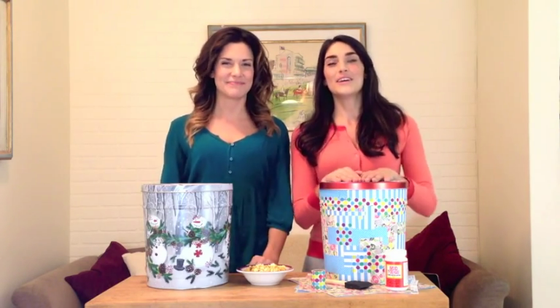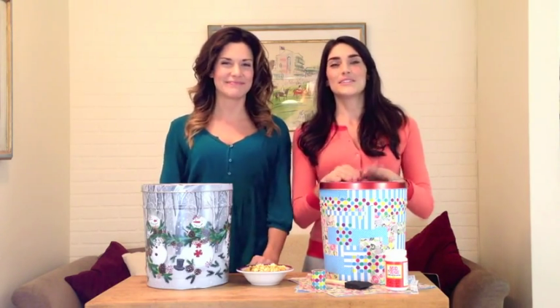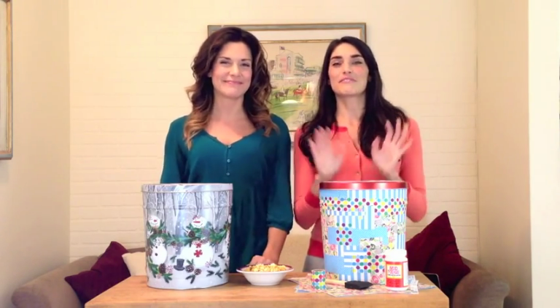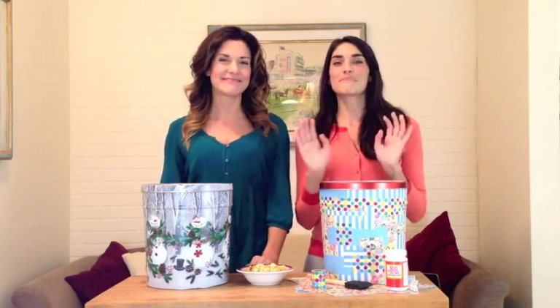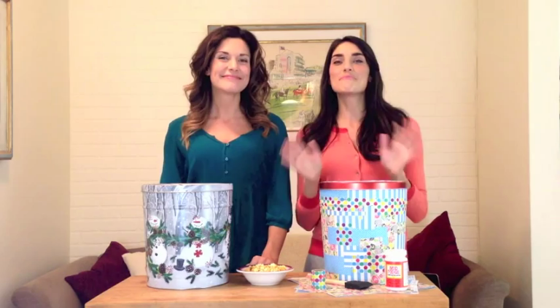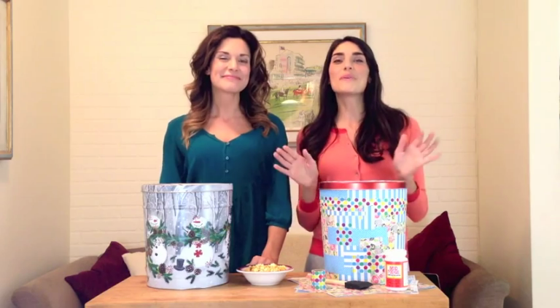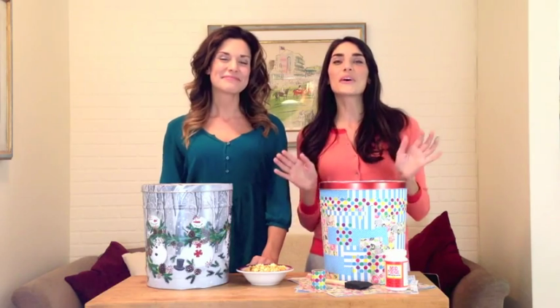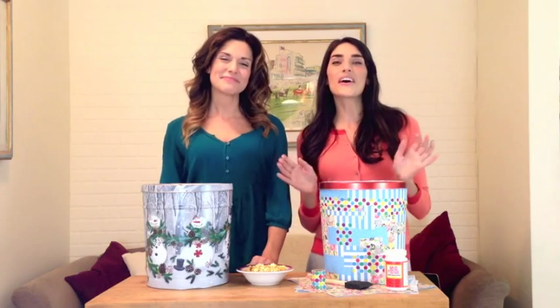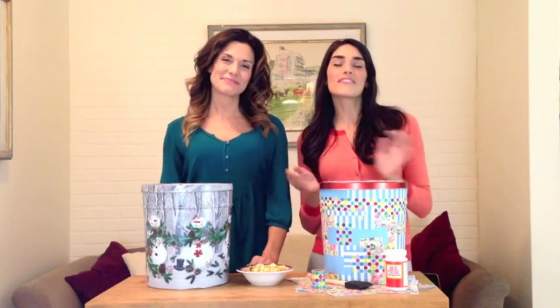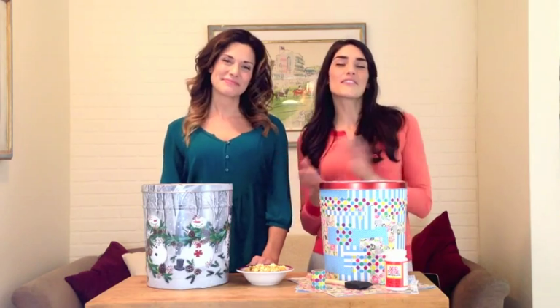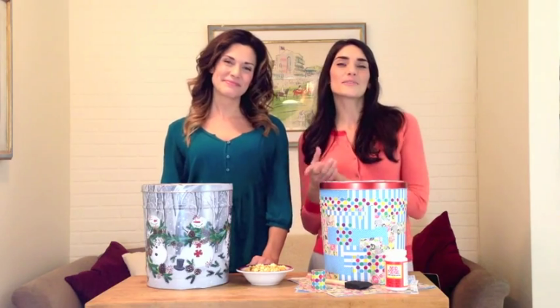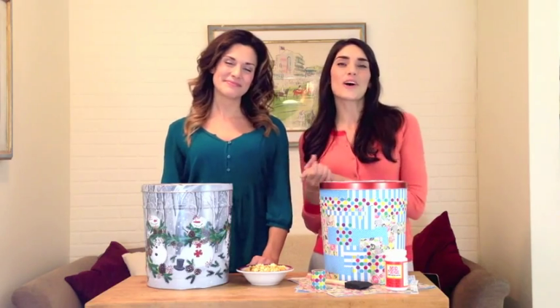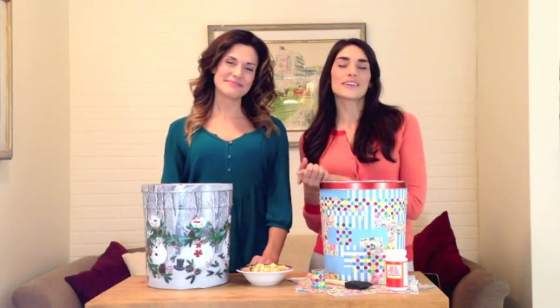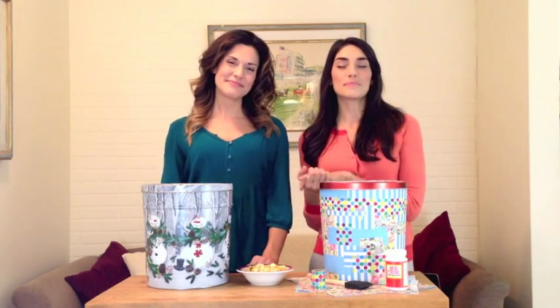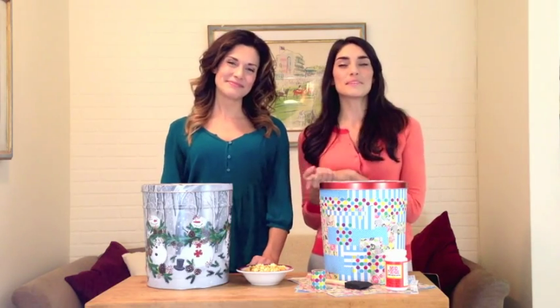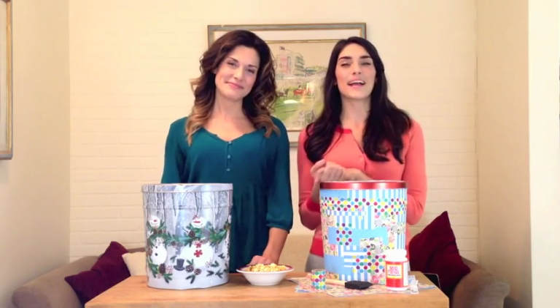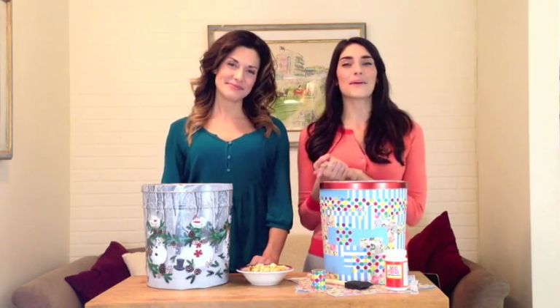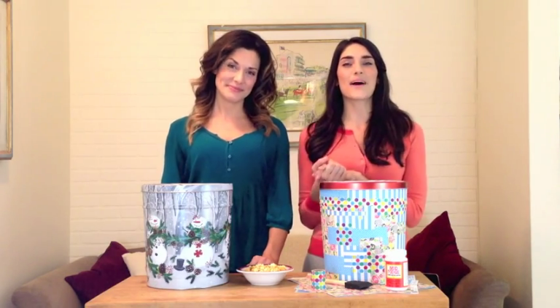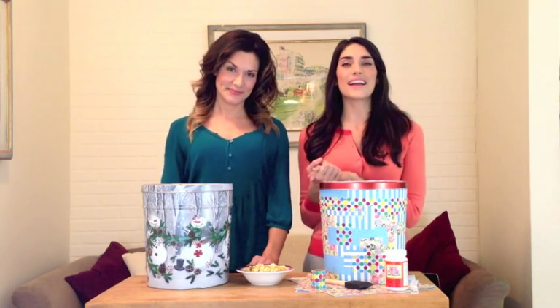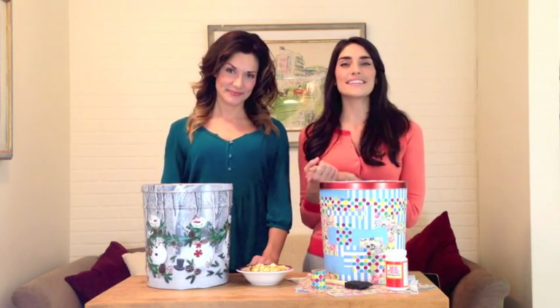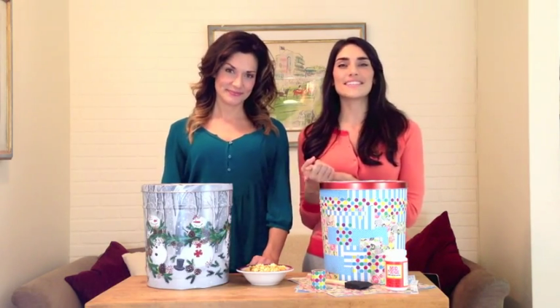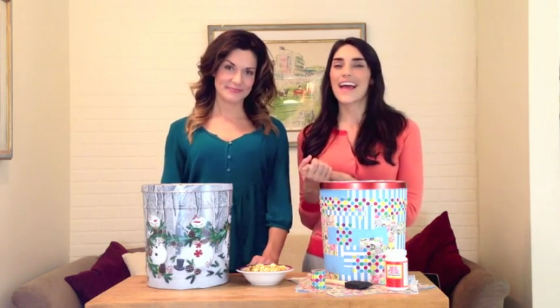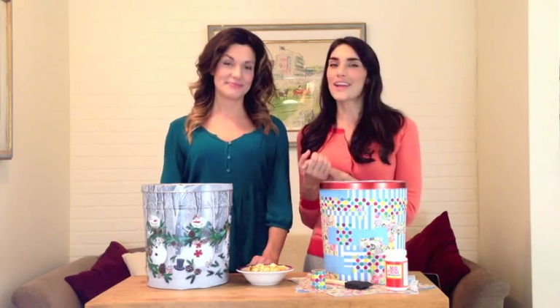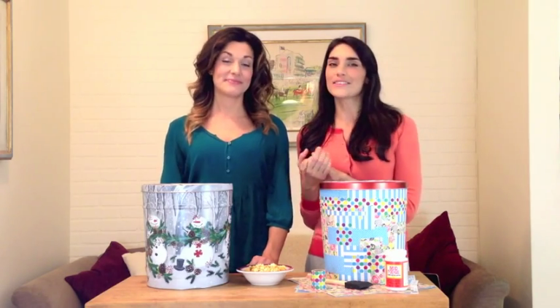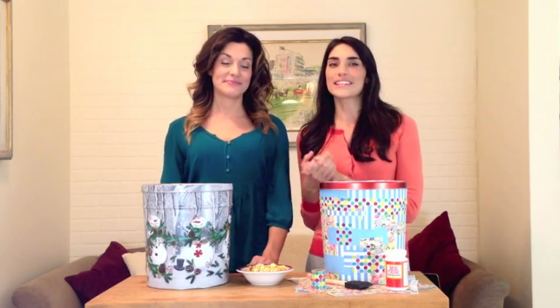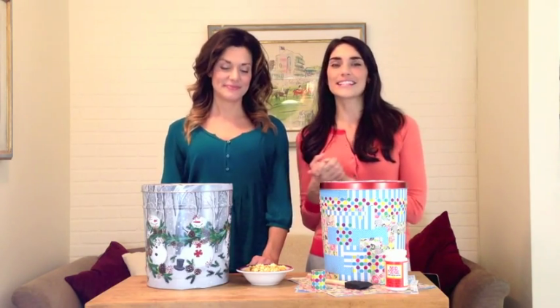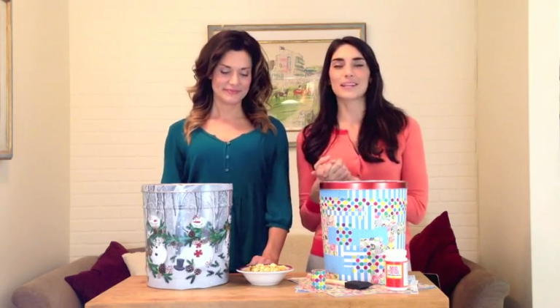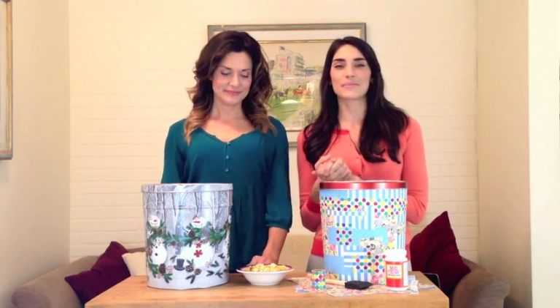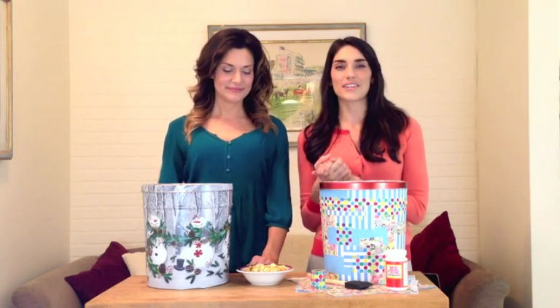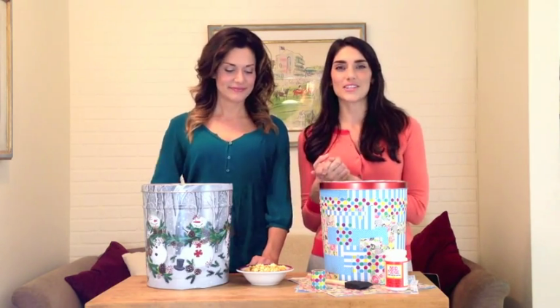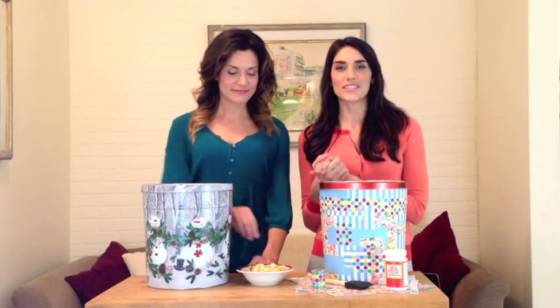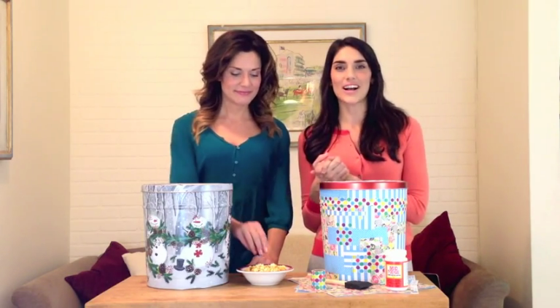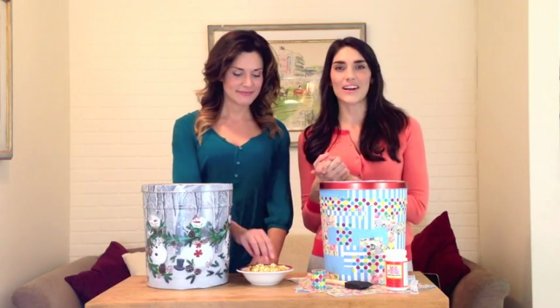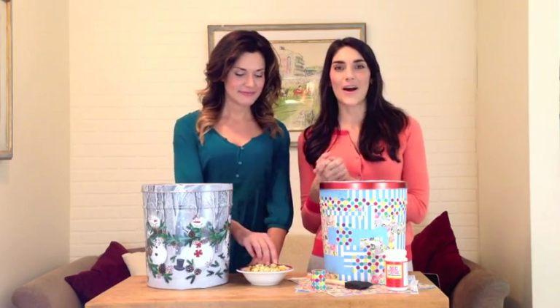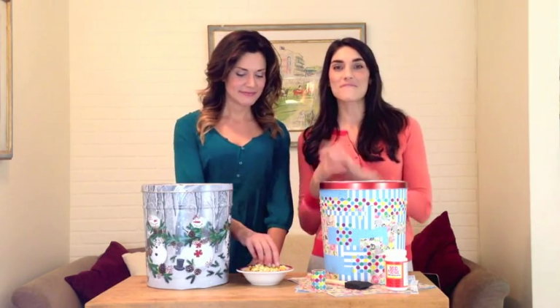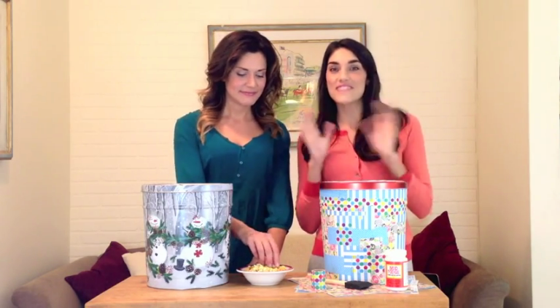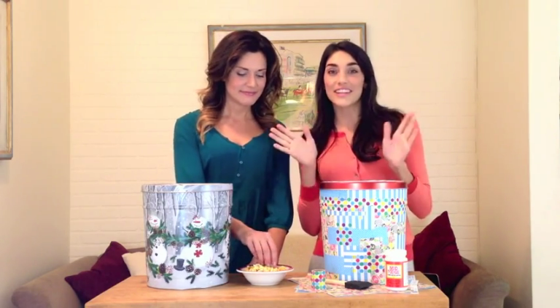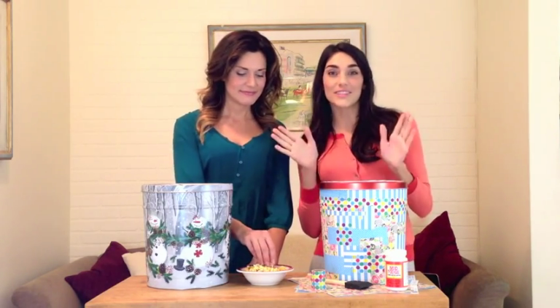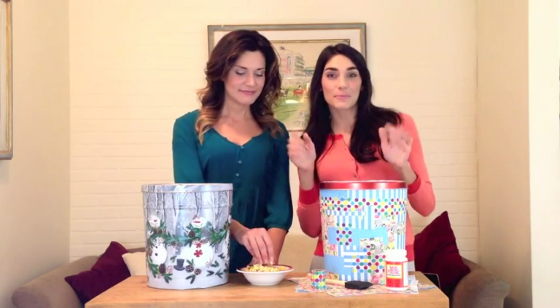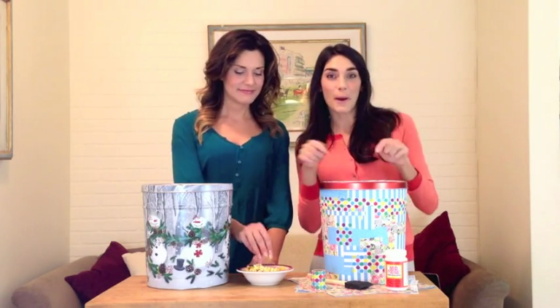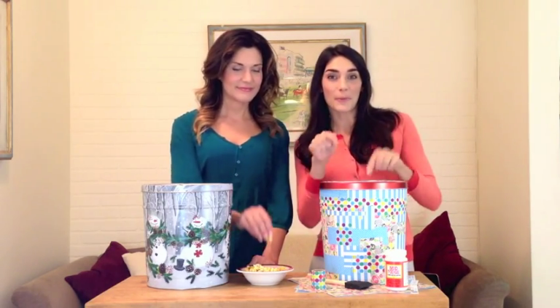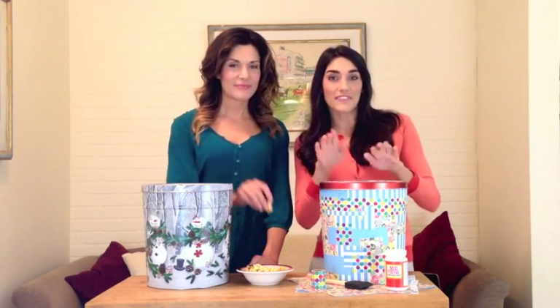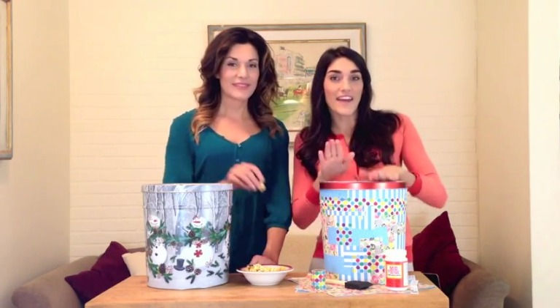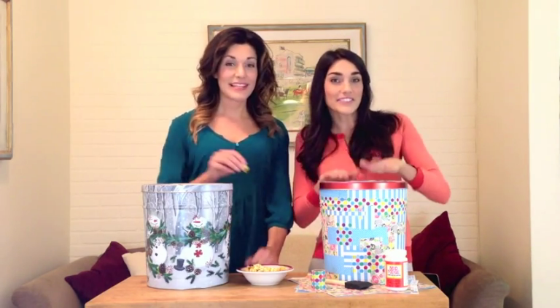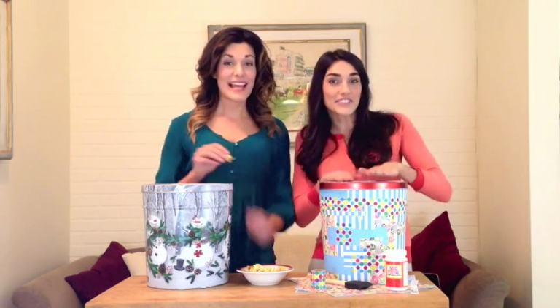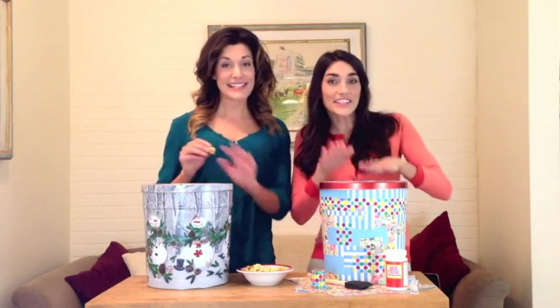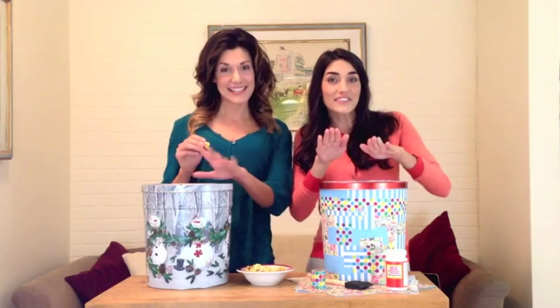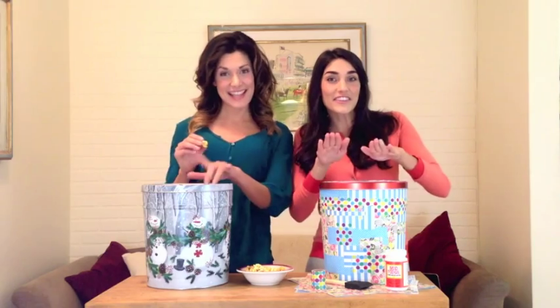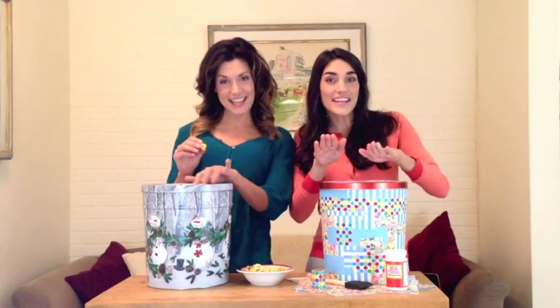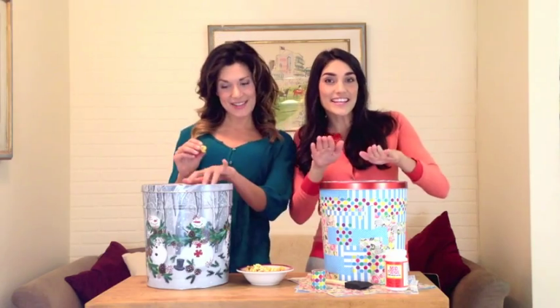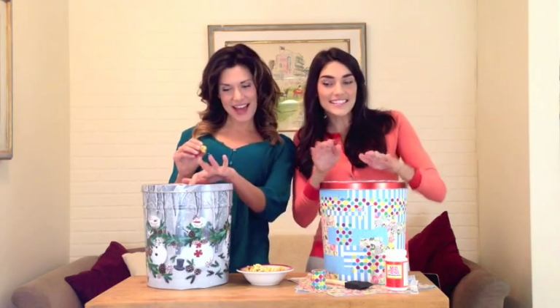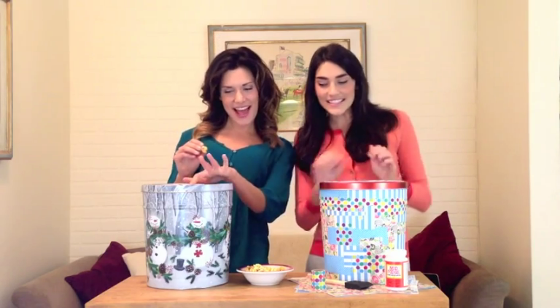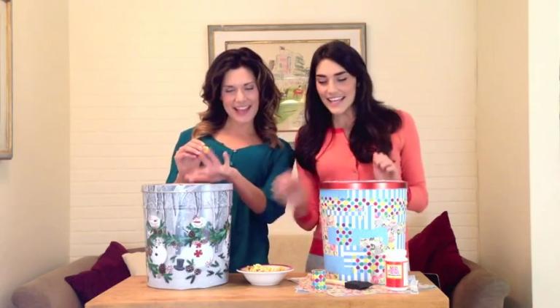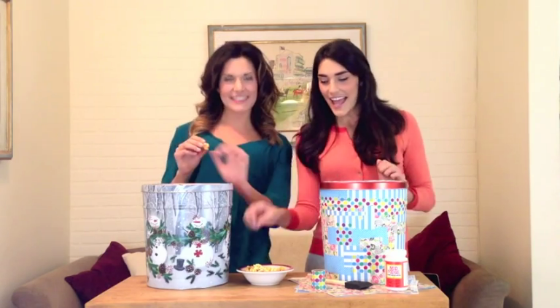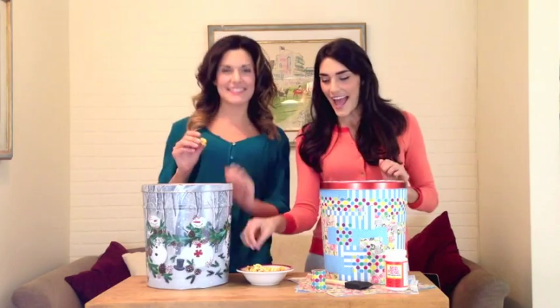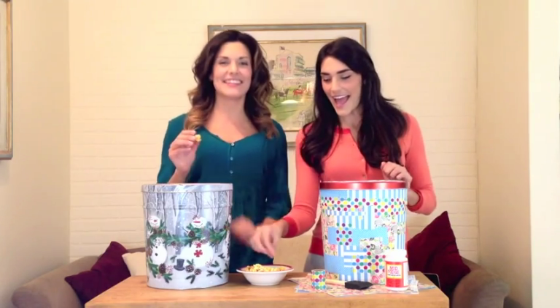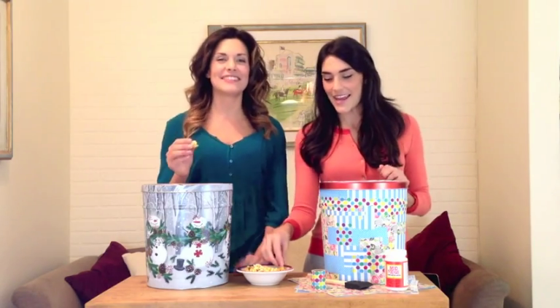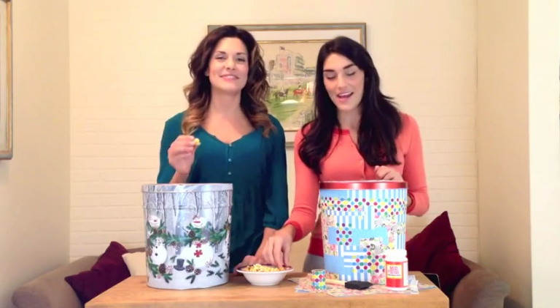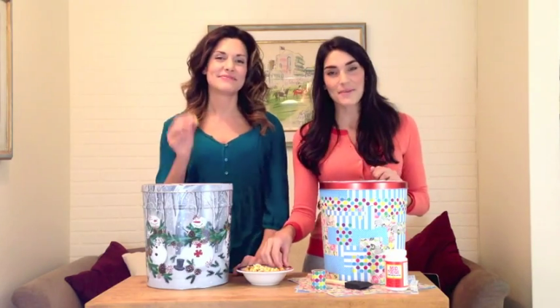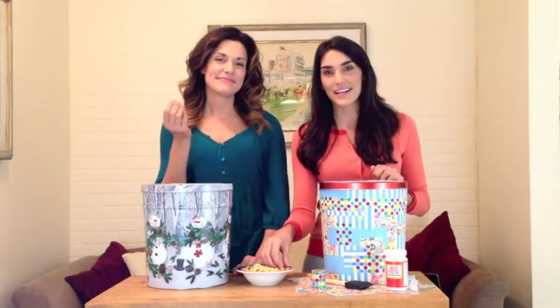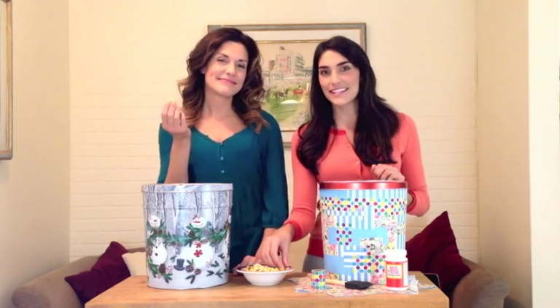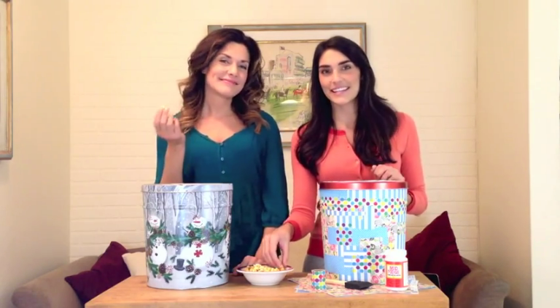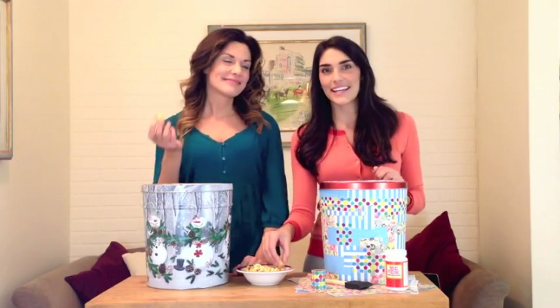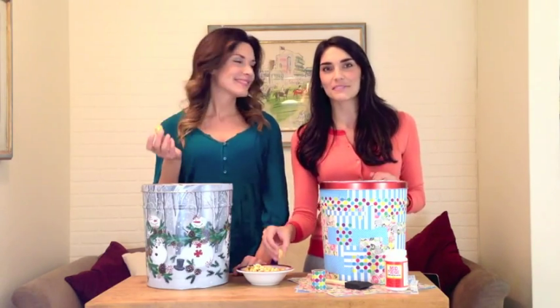For more of those awesome DIYs, head over to celebrations.com. Thank you to the Popcorn Factory for these. And I've got to dig in.